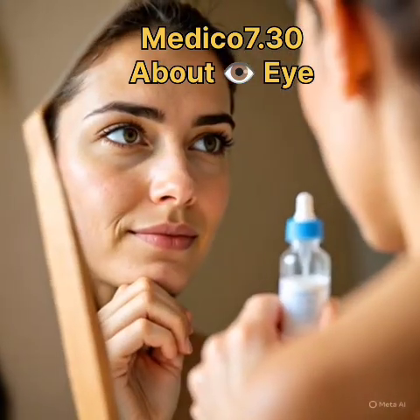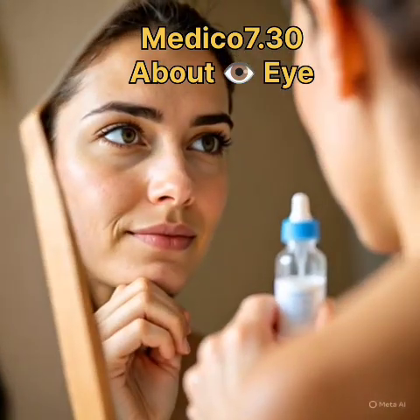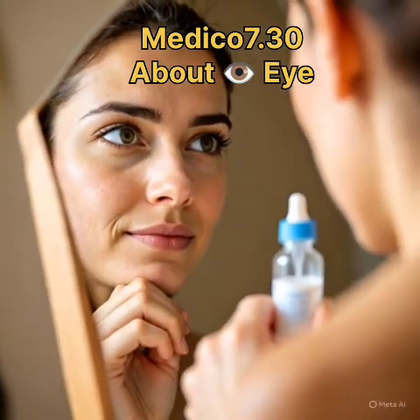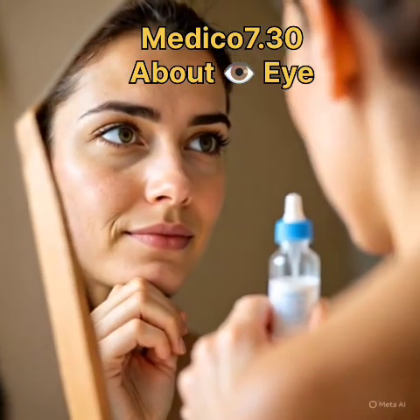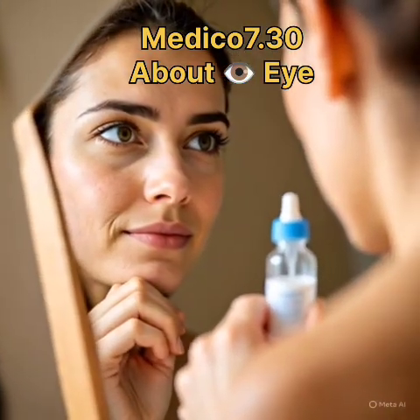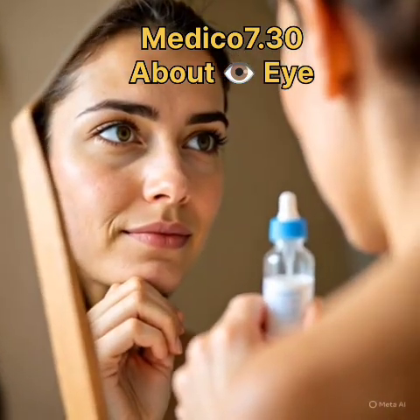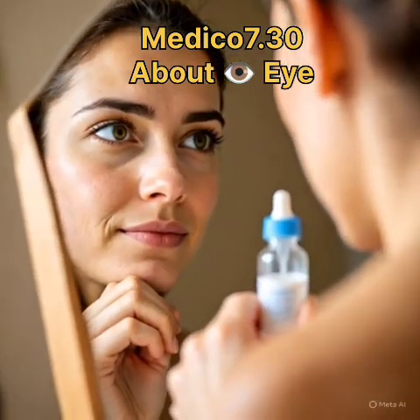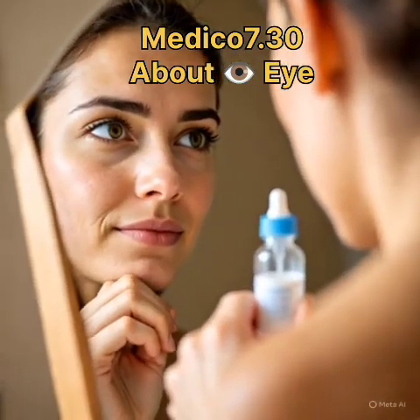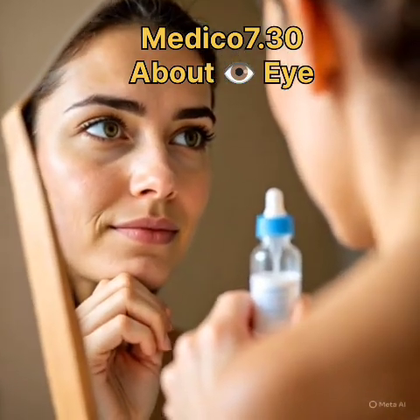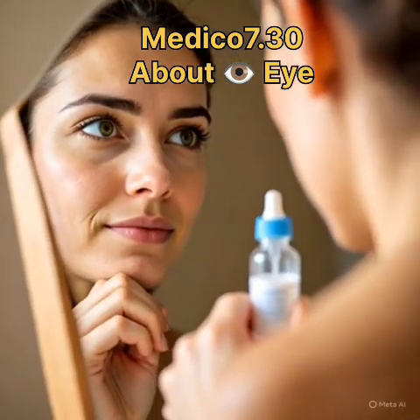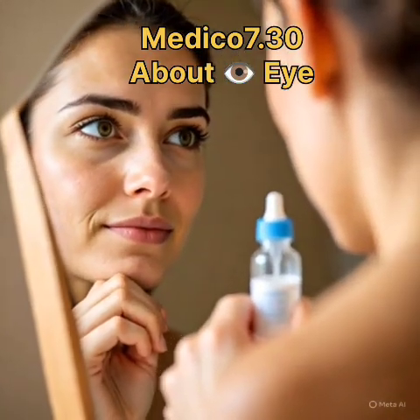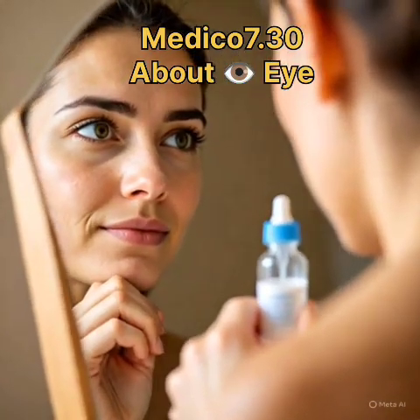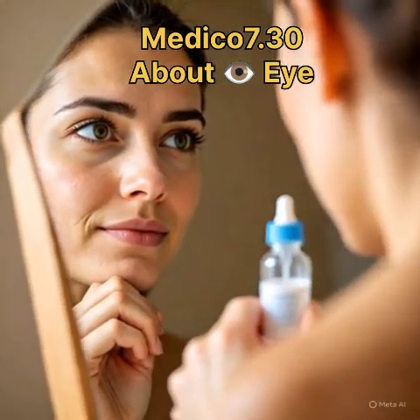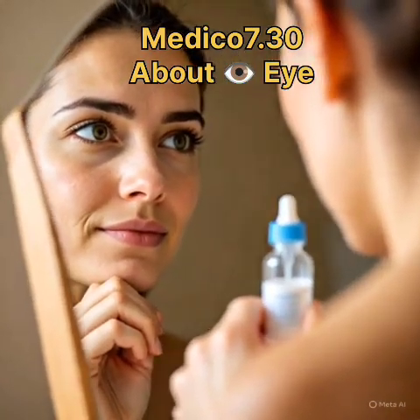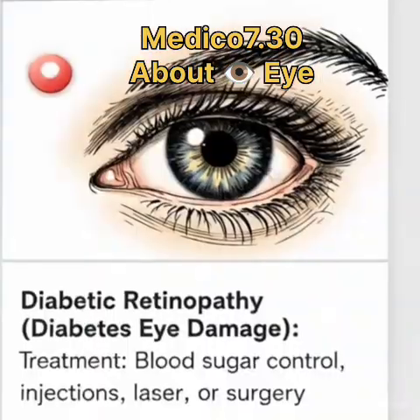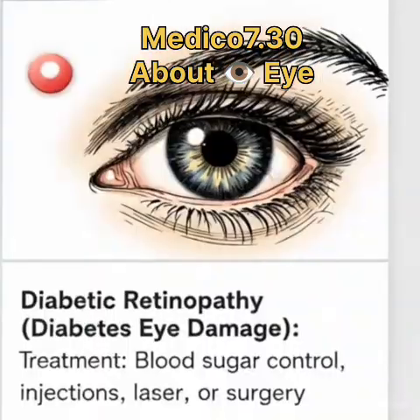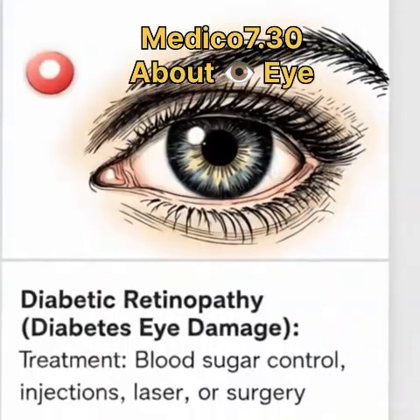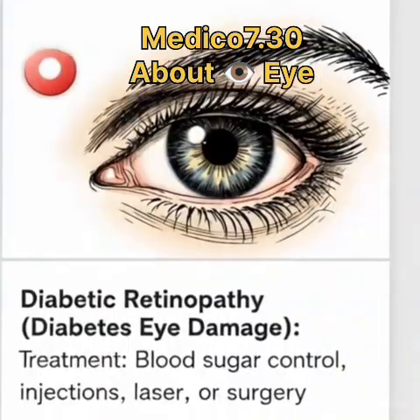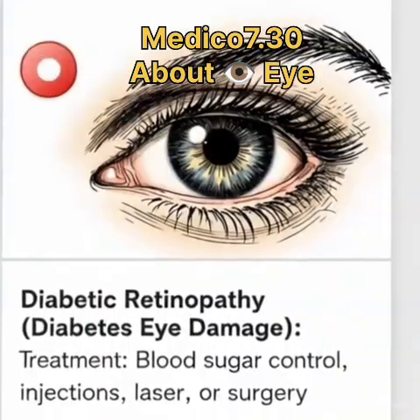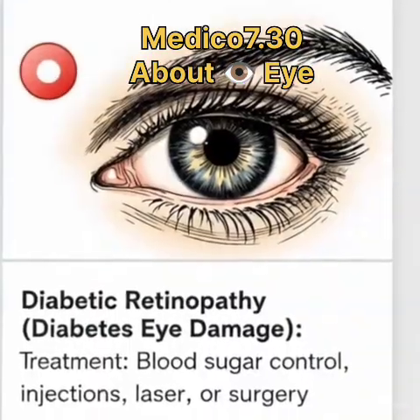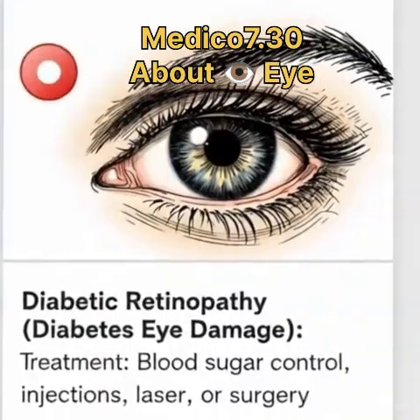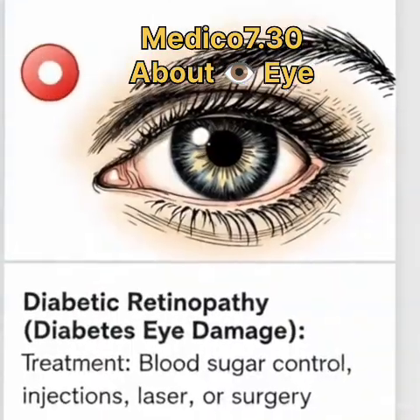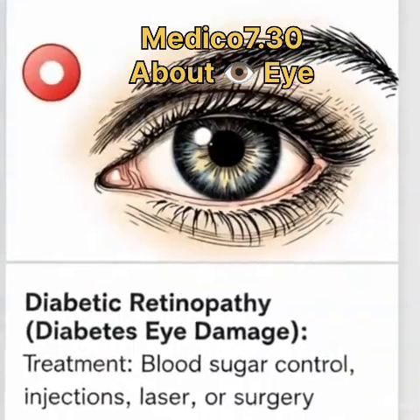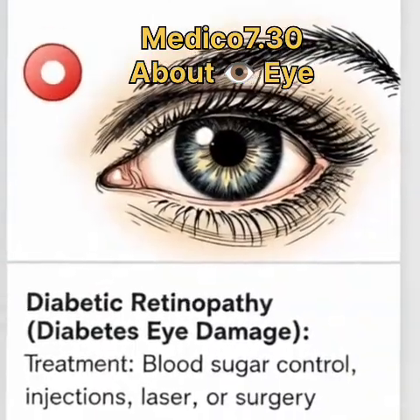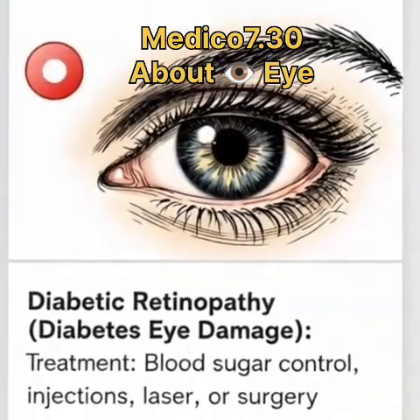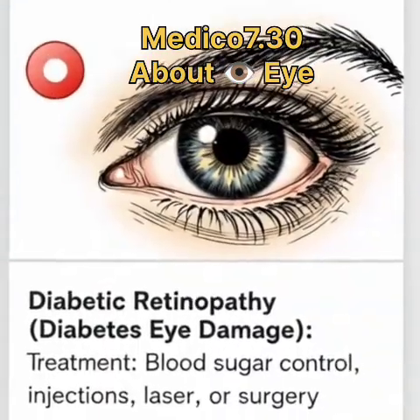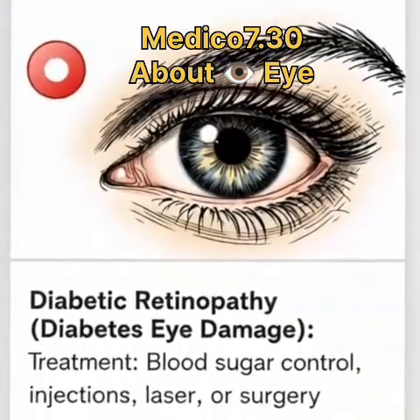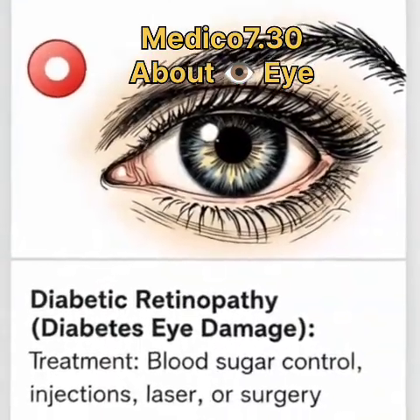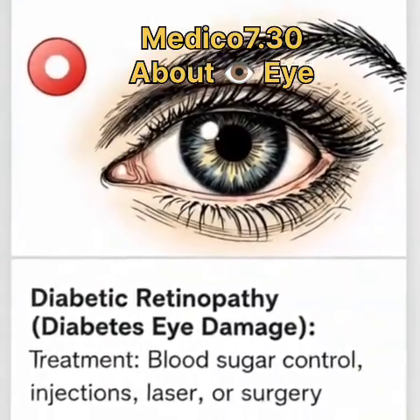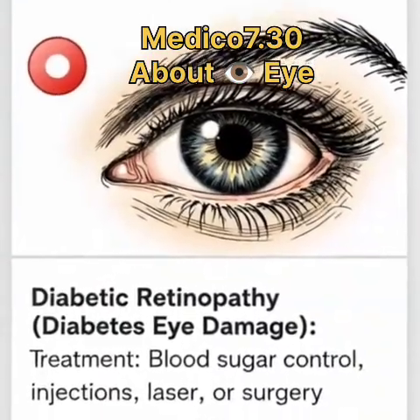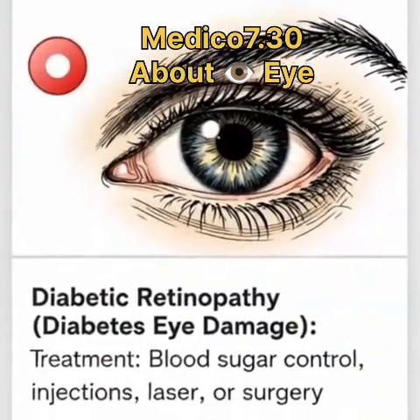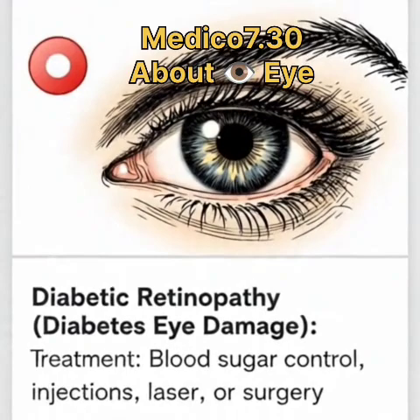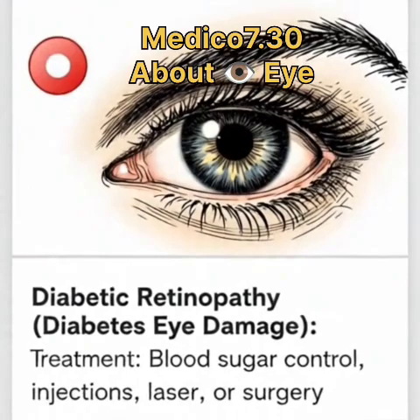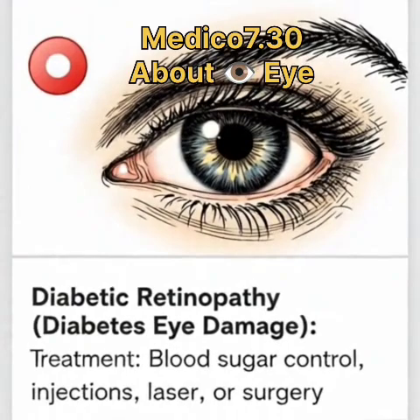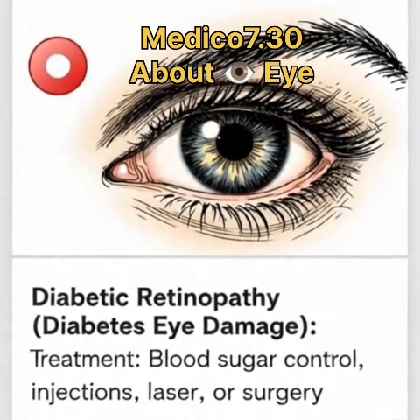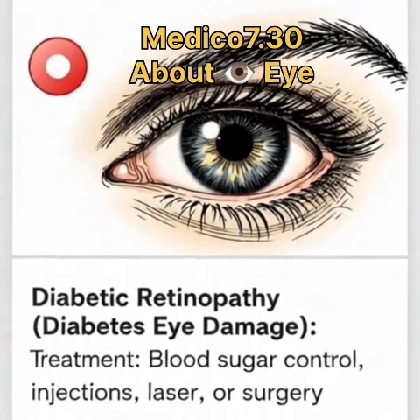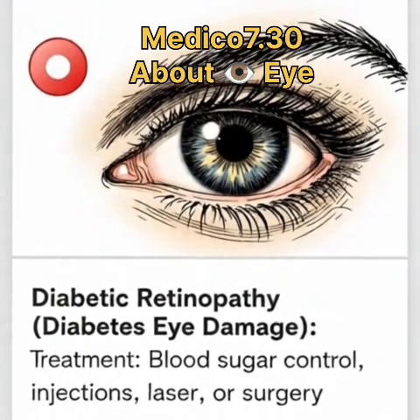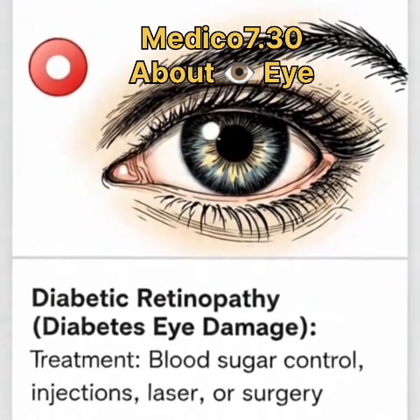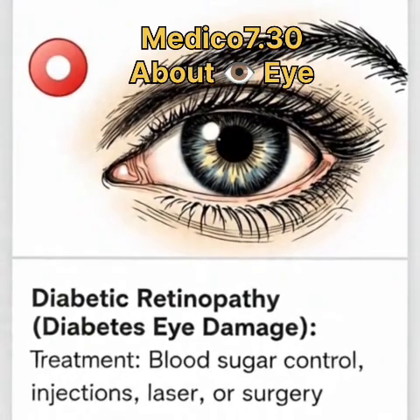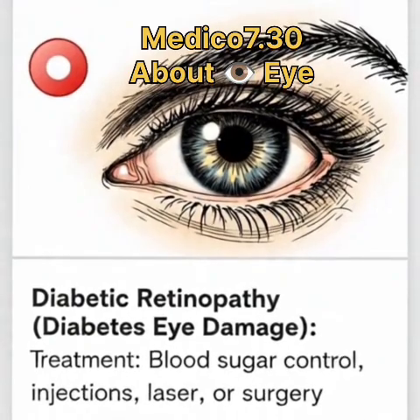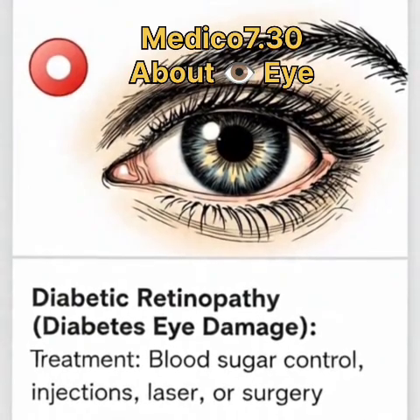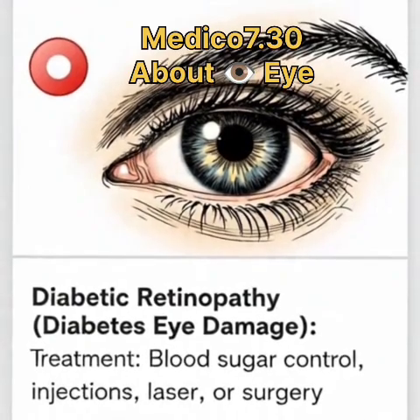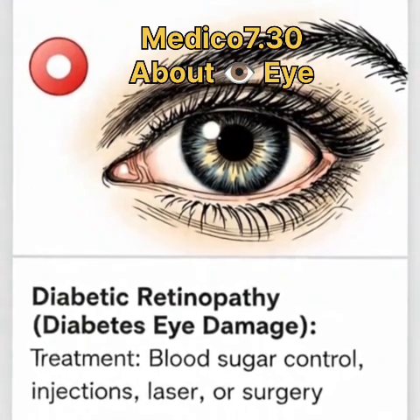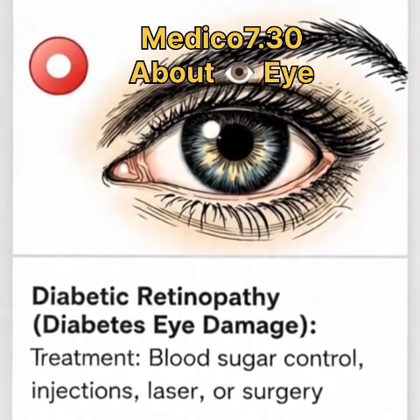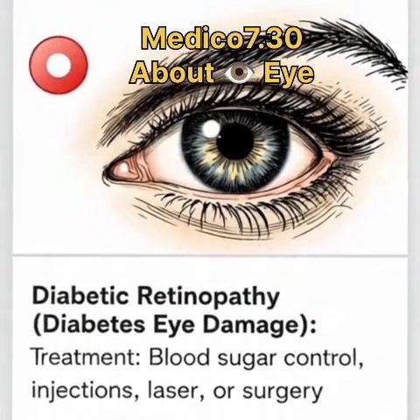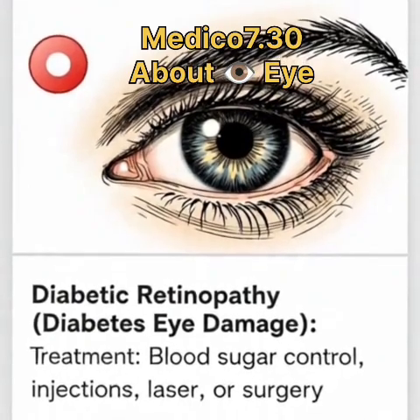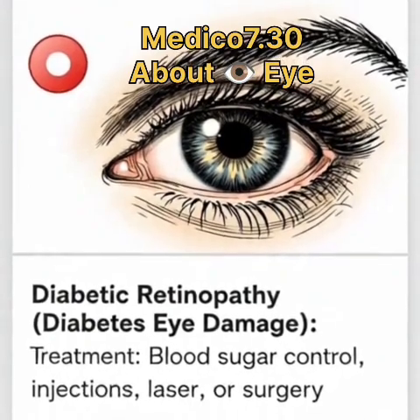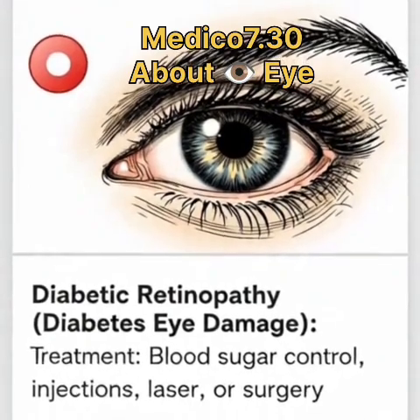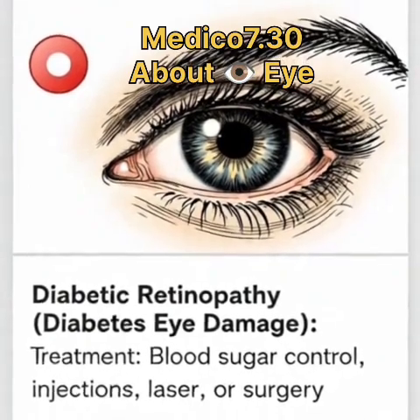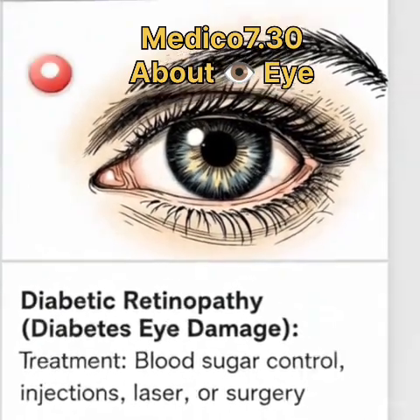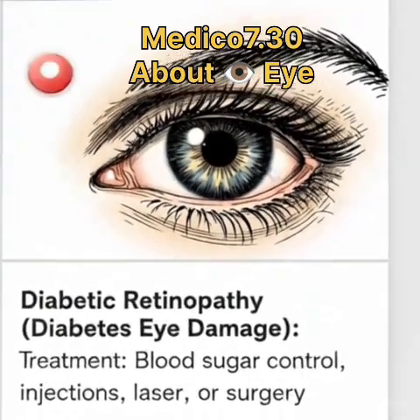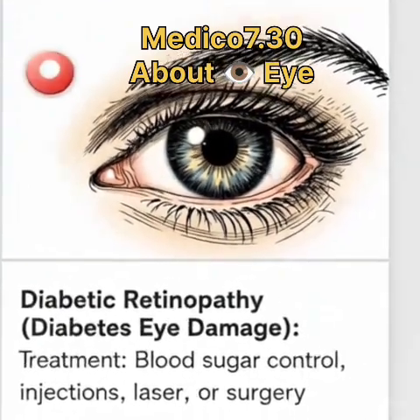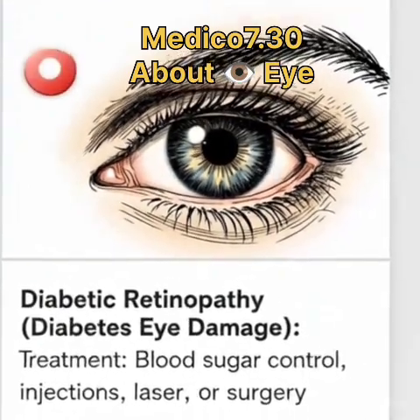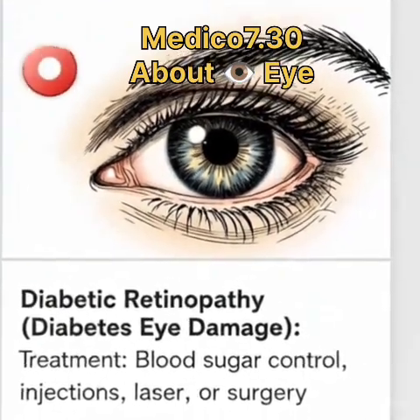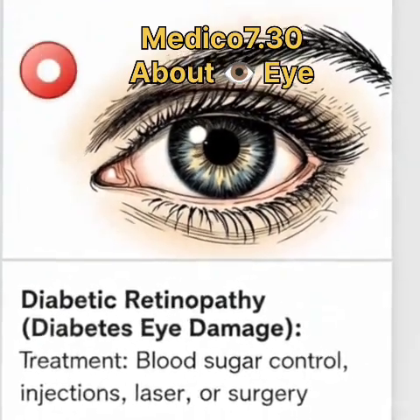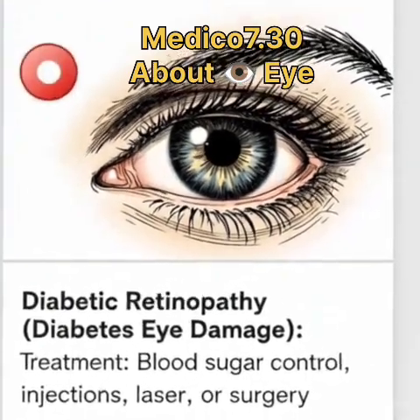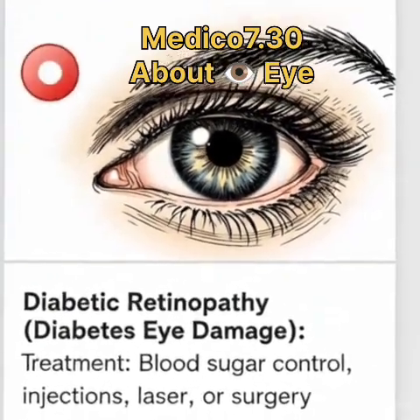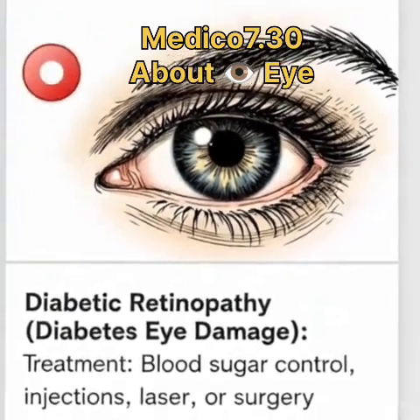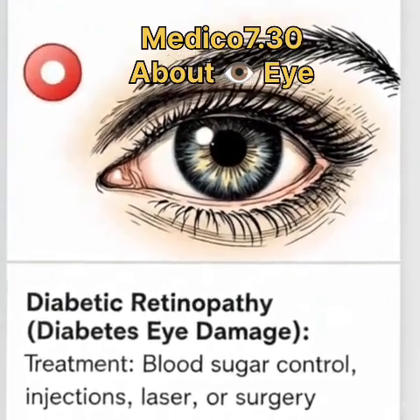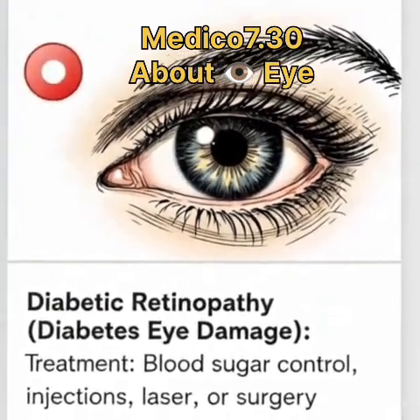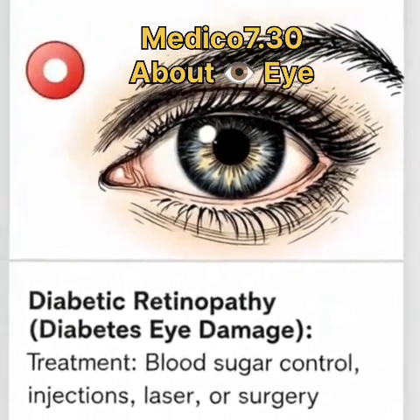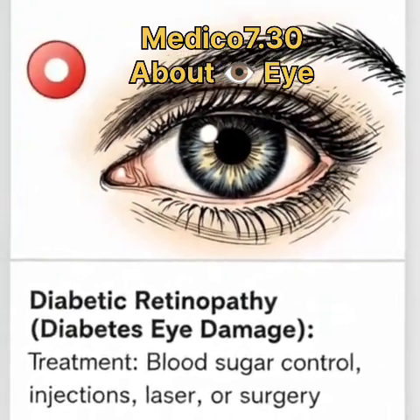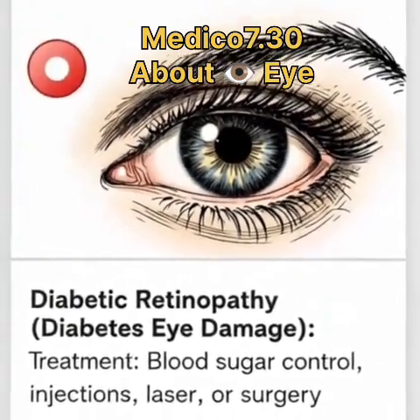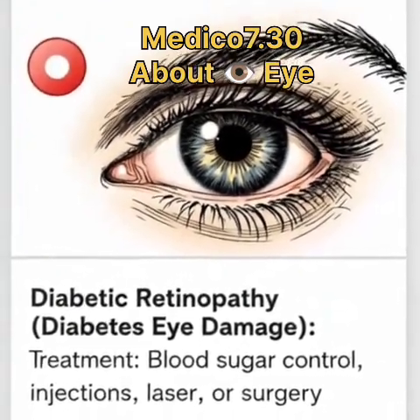5. Diabetic retinopathy — diabetes-related eye damage. Treatment: blood sugar control, injections, laser, or surgery.